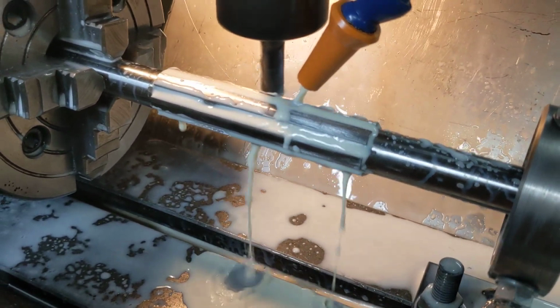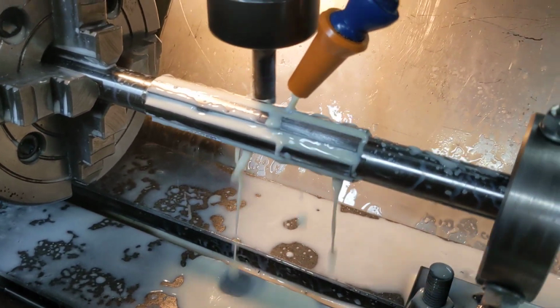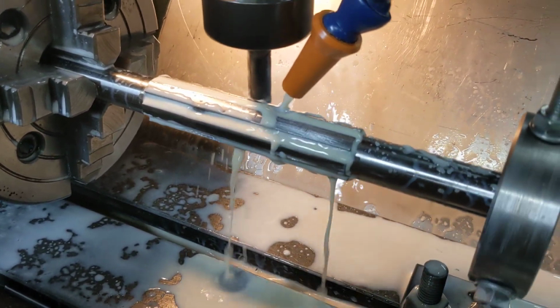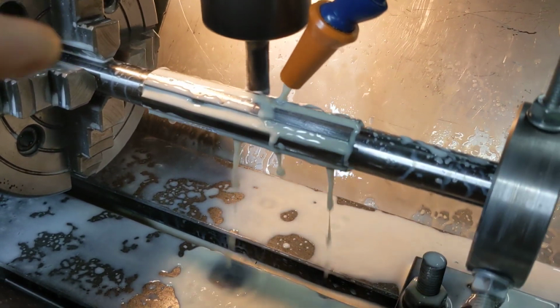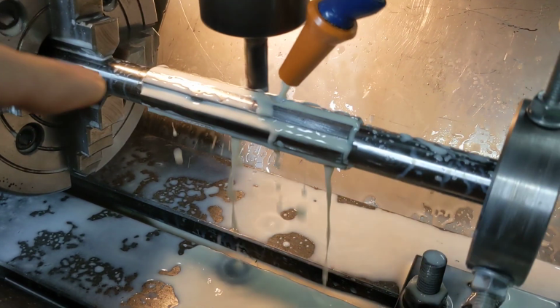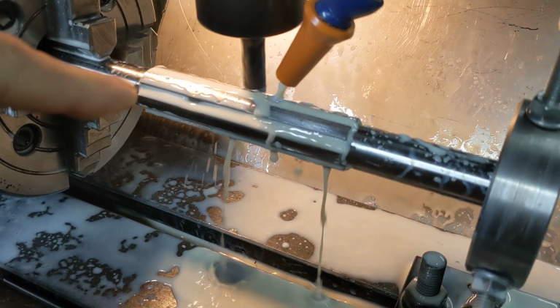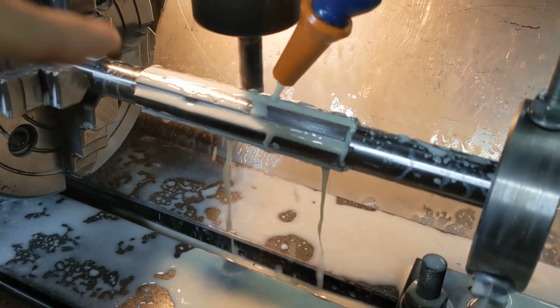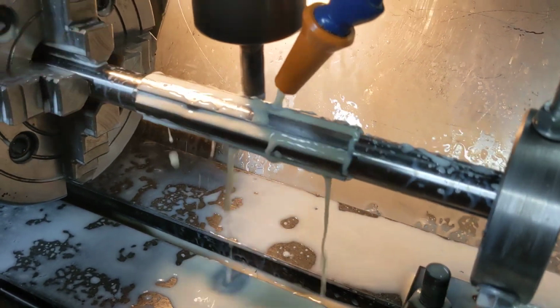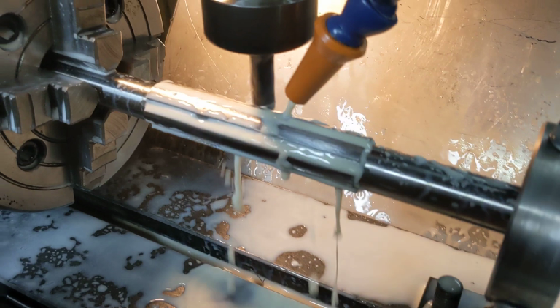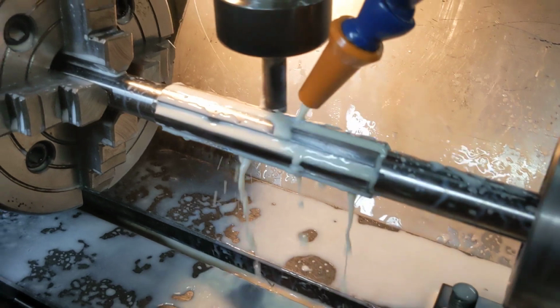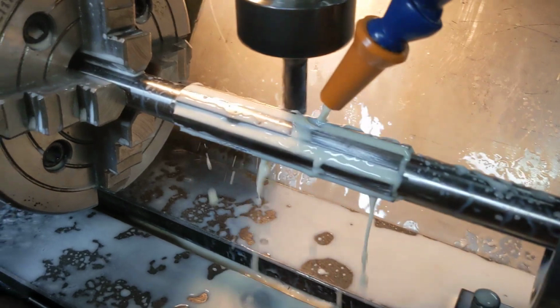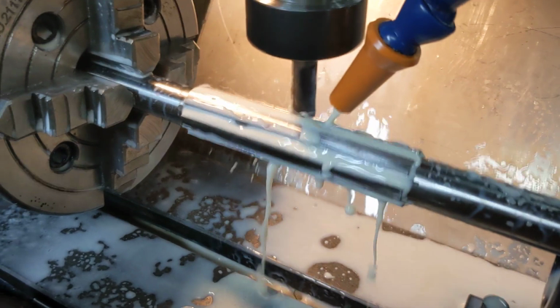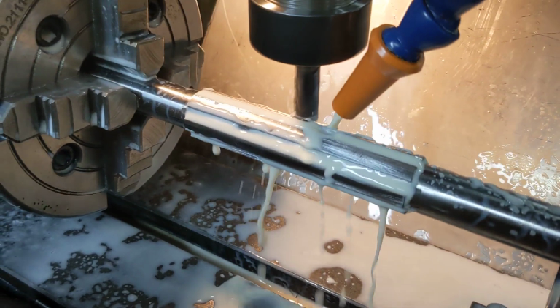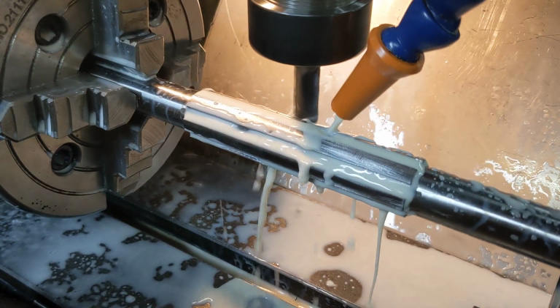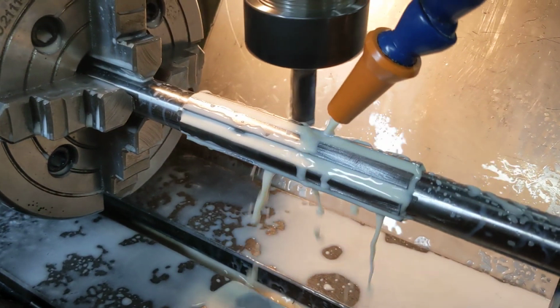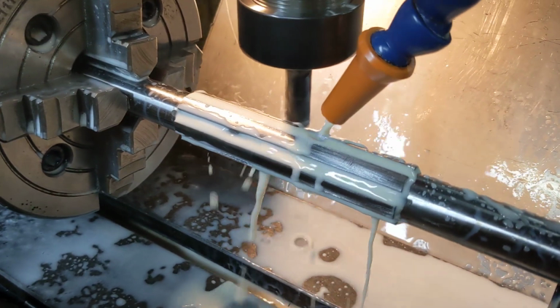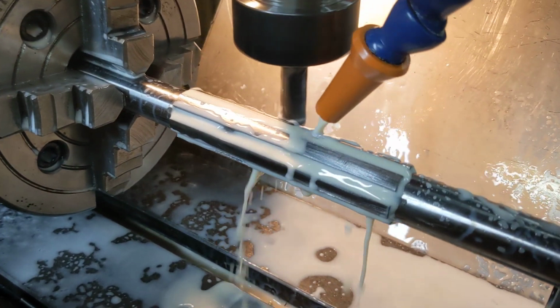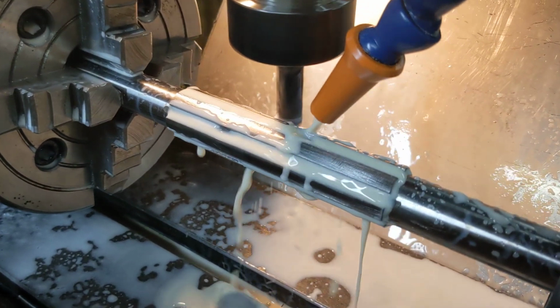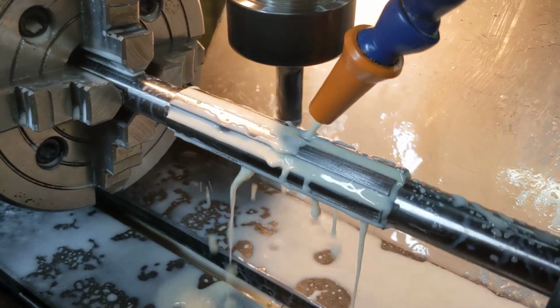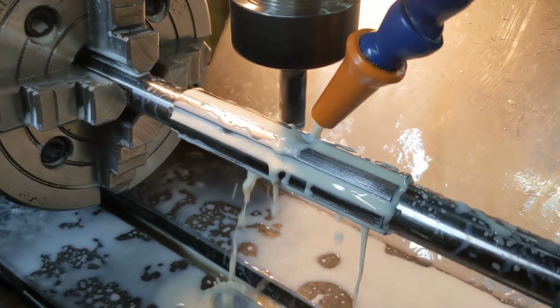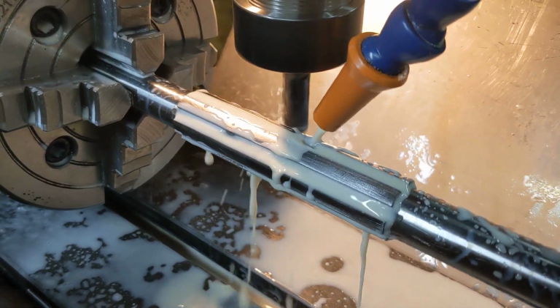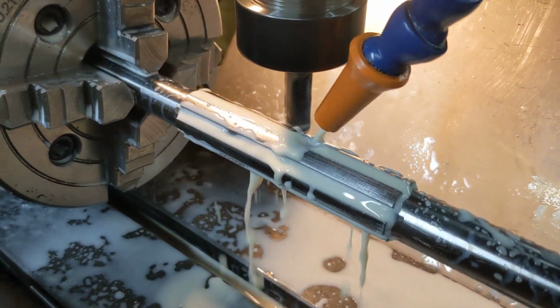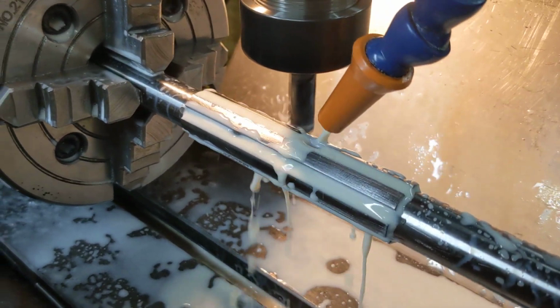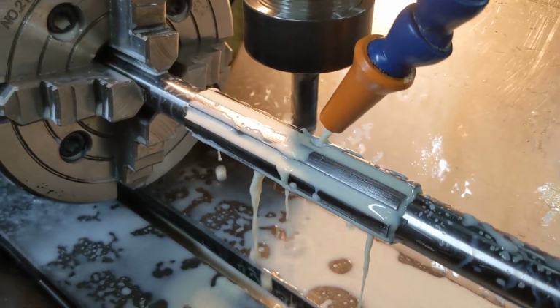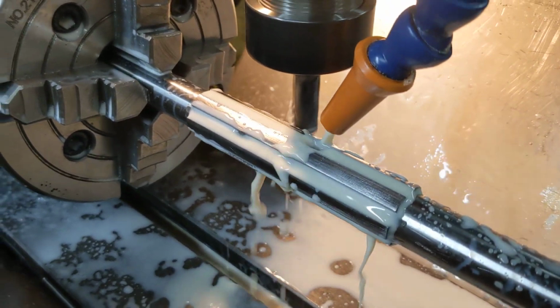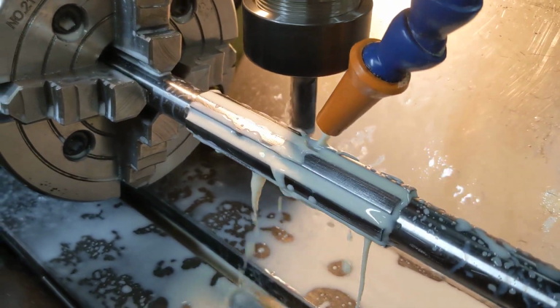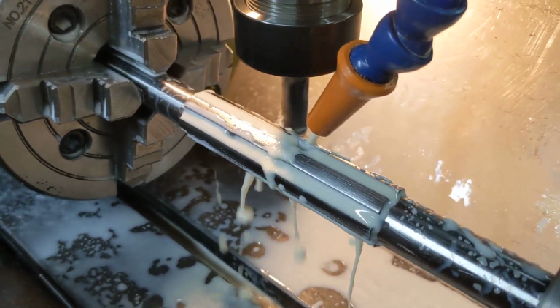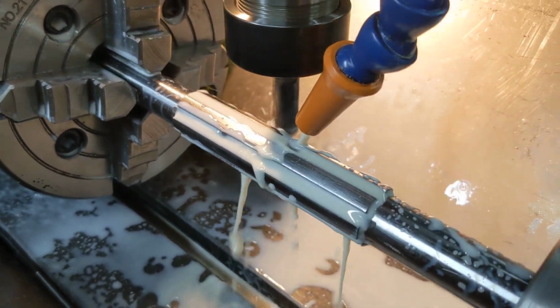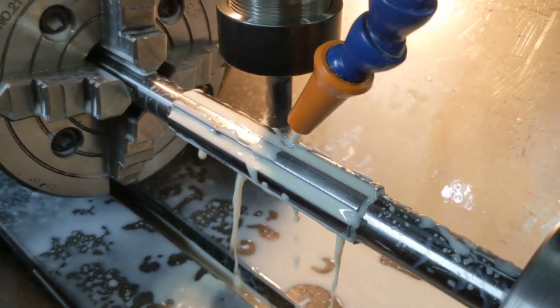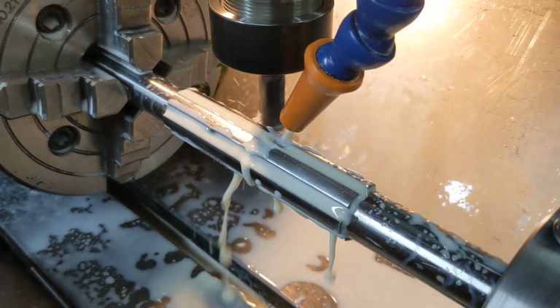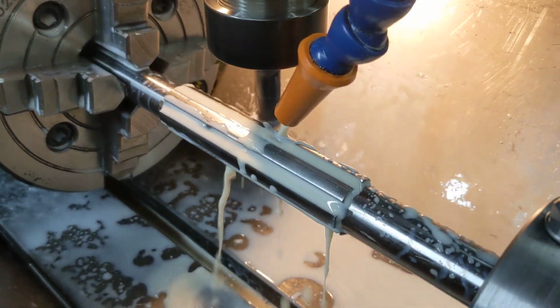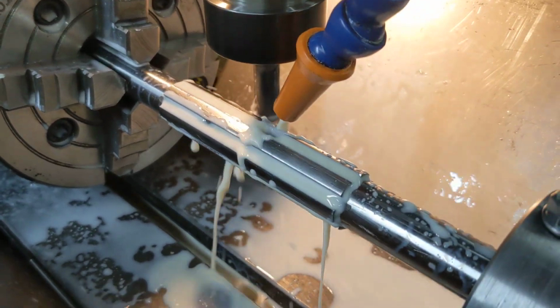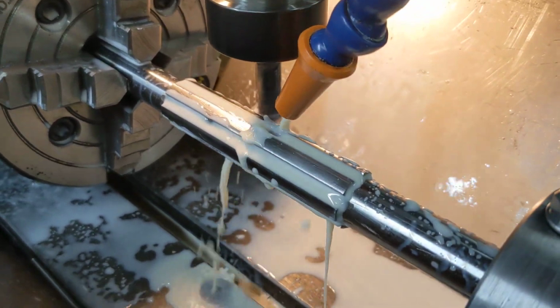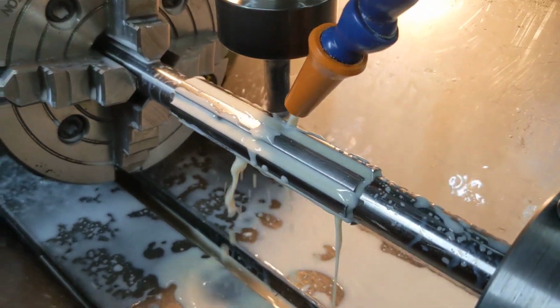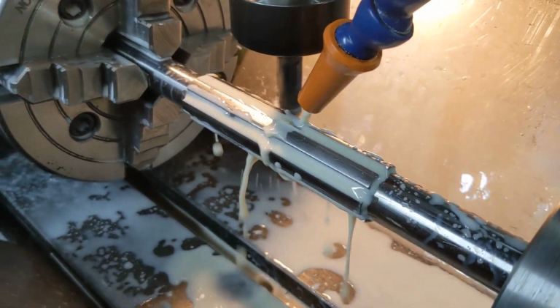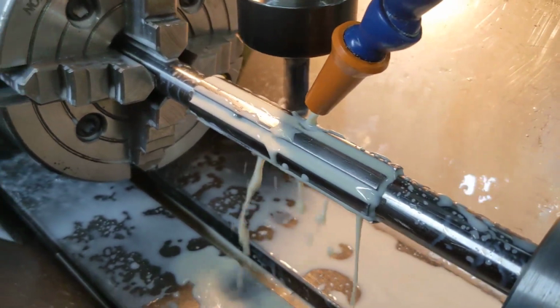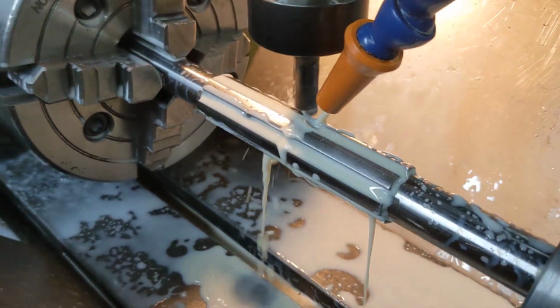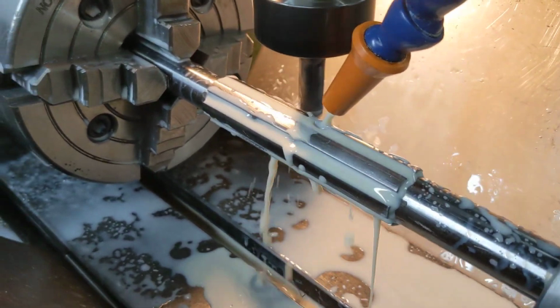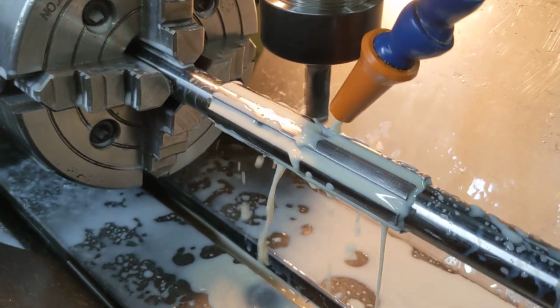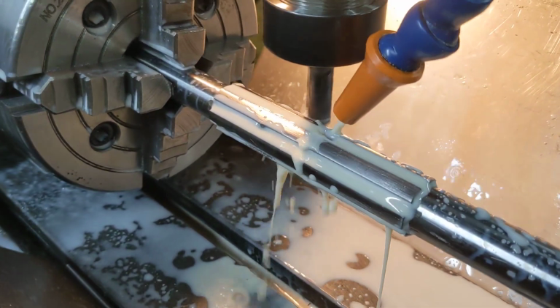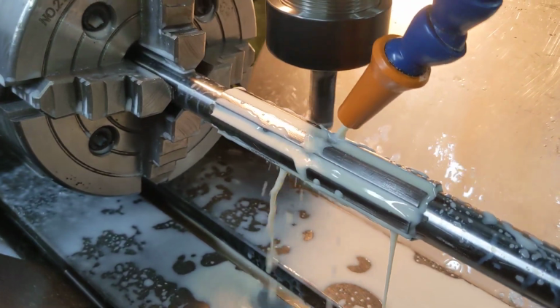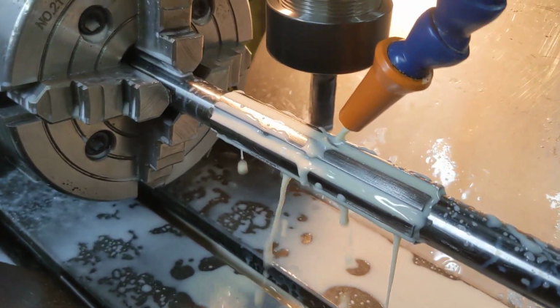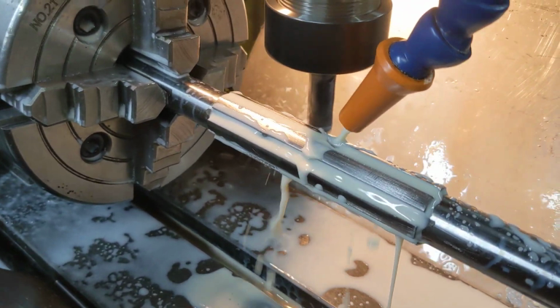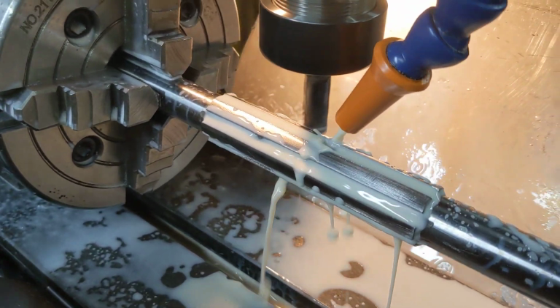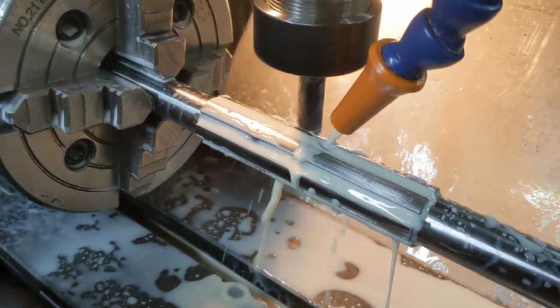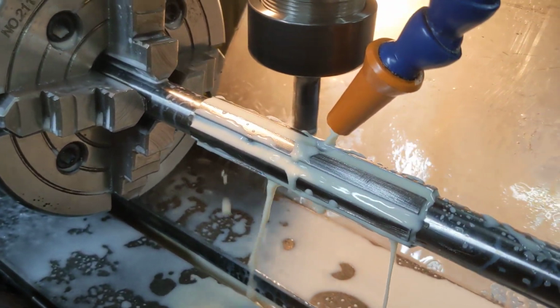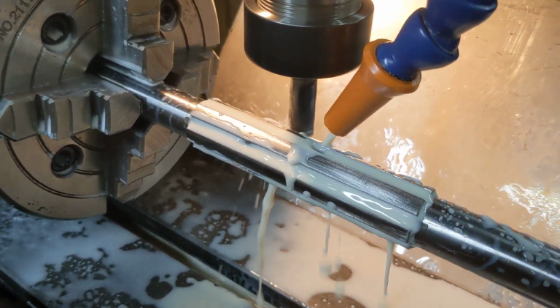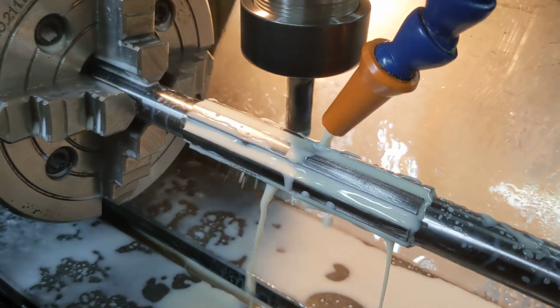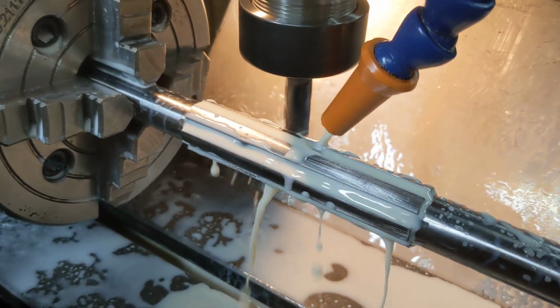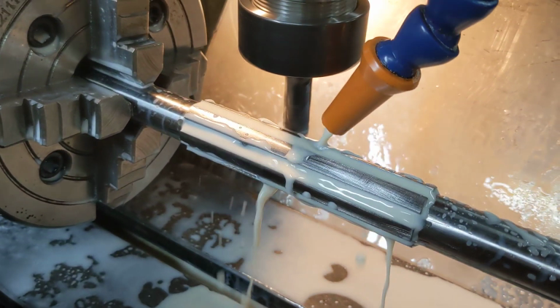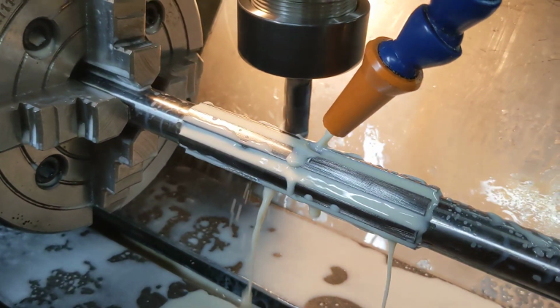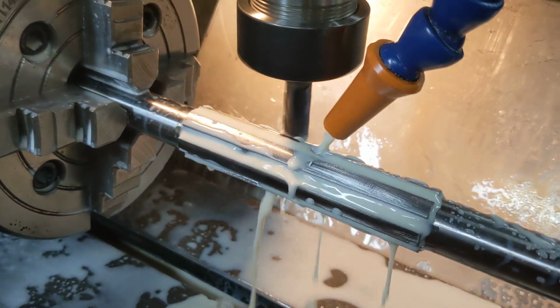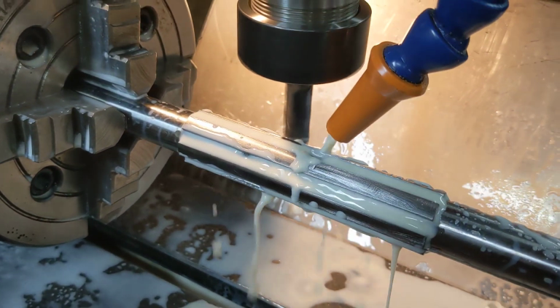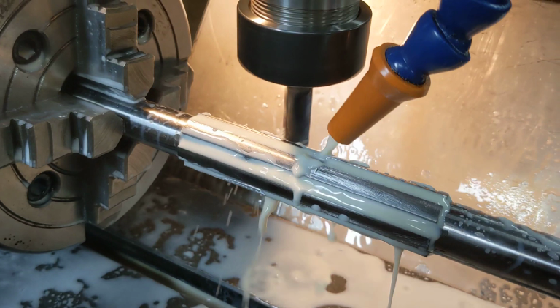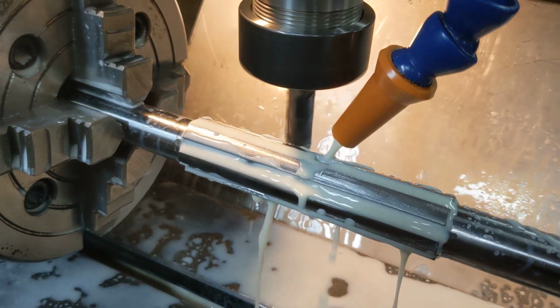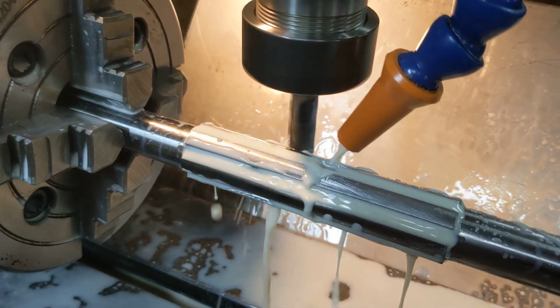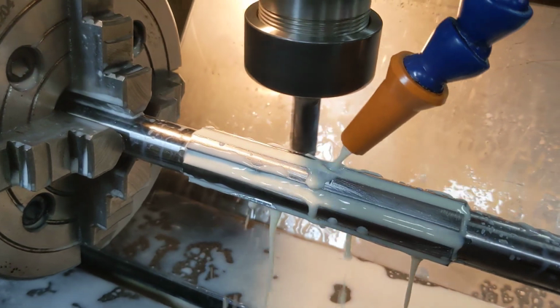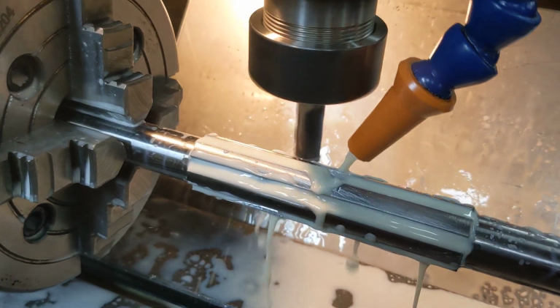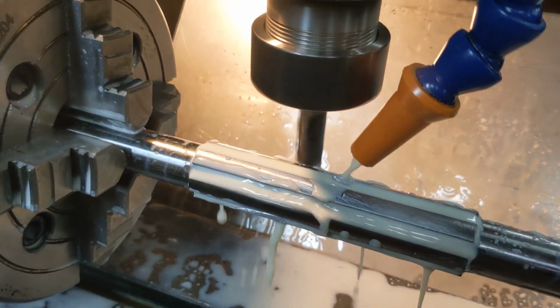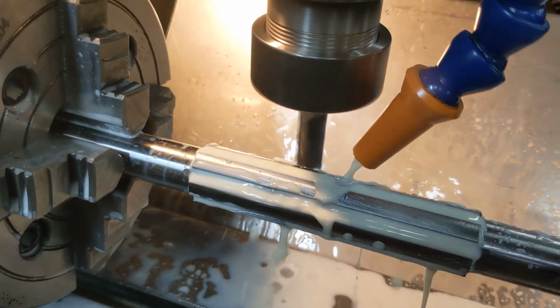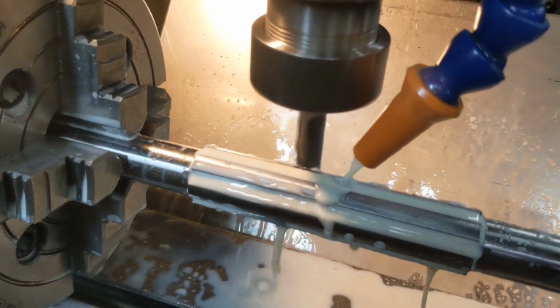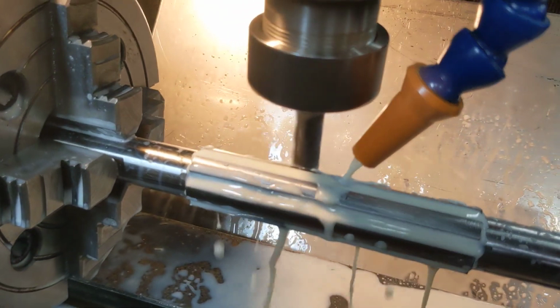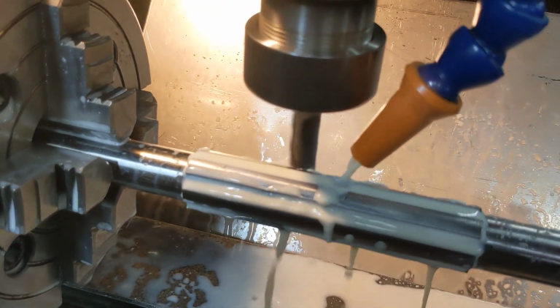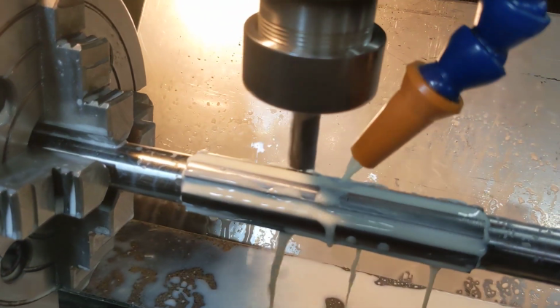Now this has been hardened, so we're taking a very light cut with the flood coolant in place, but so far so good.